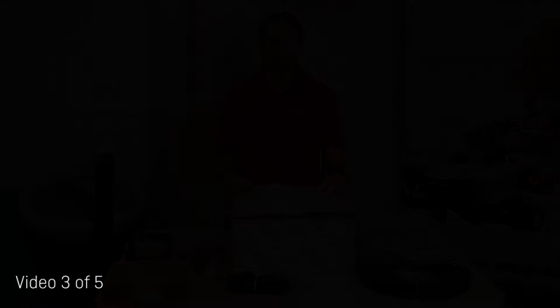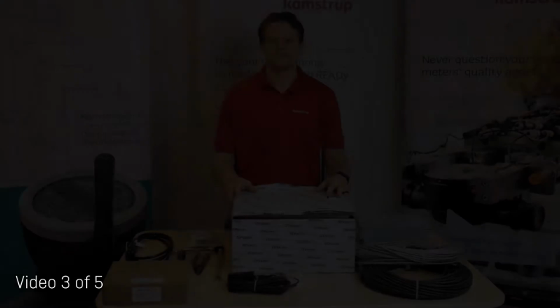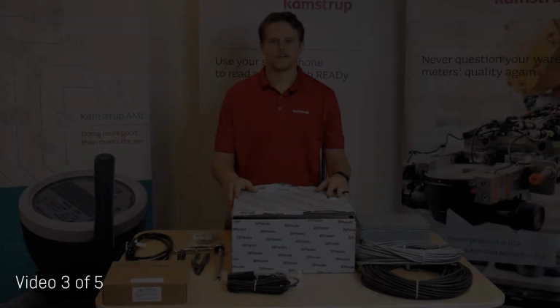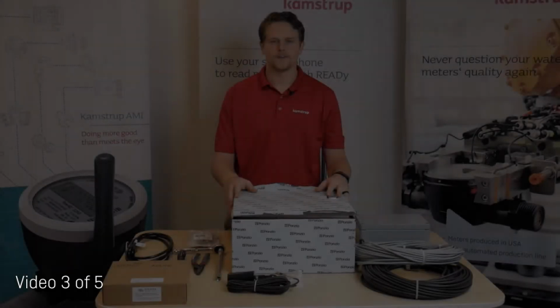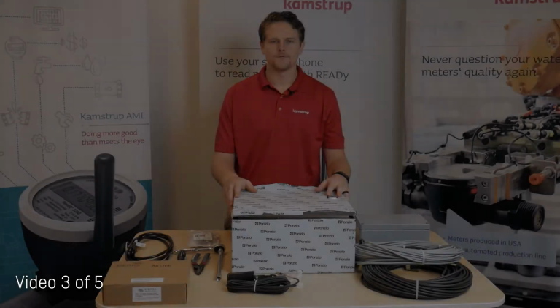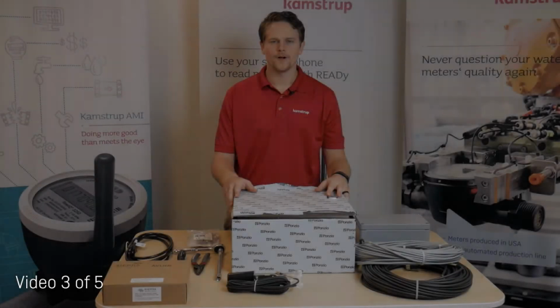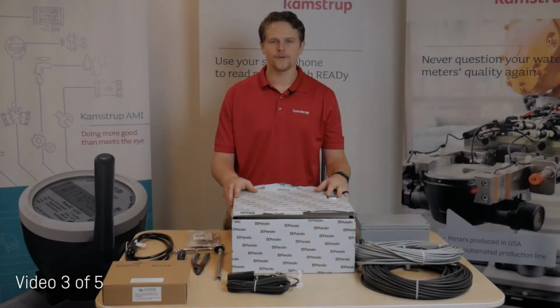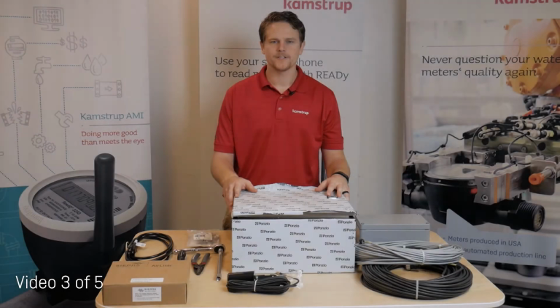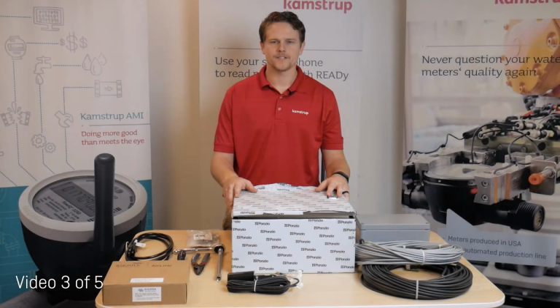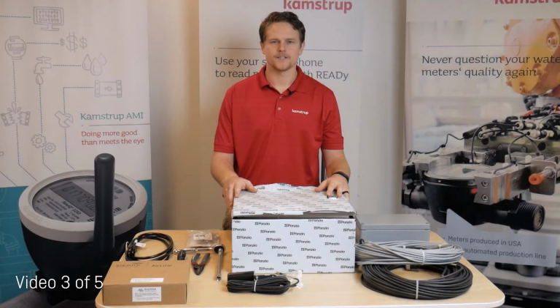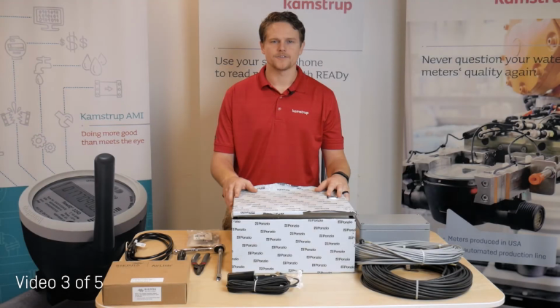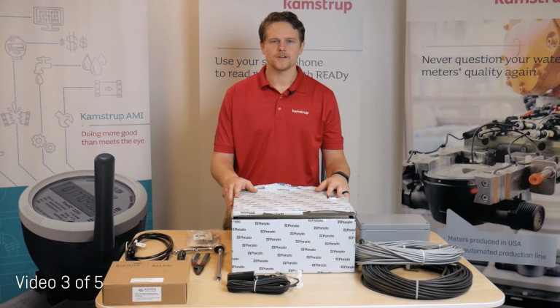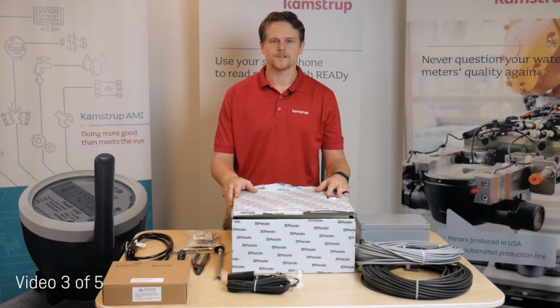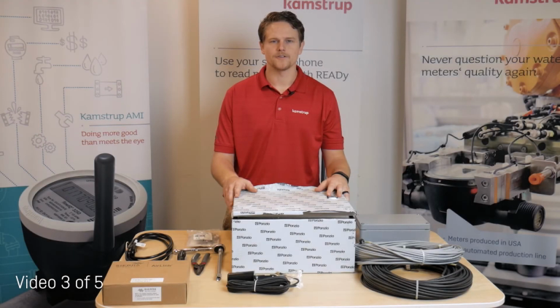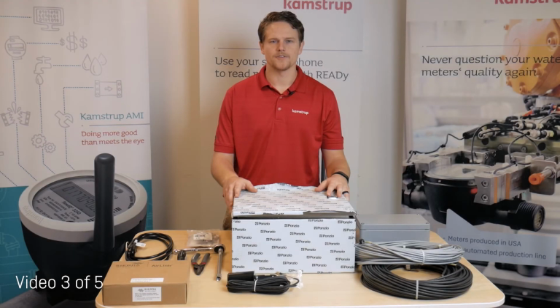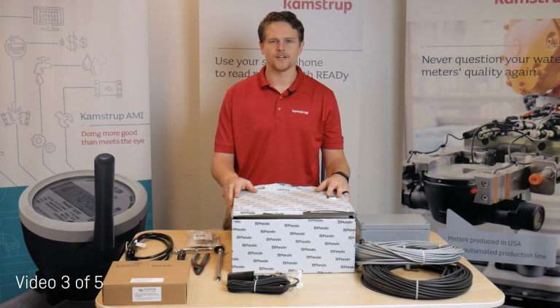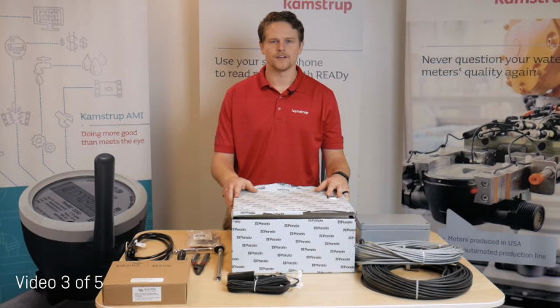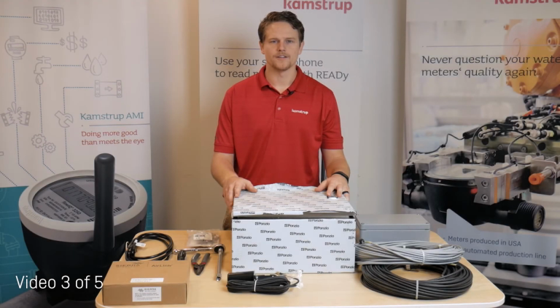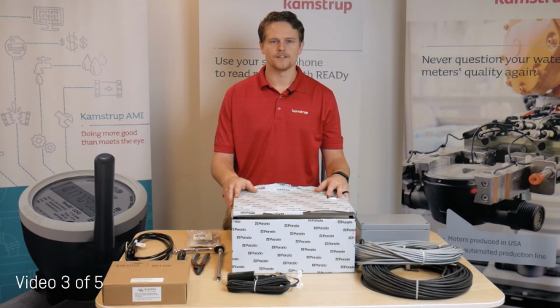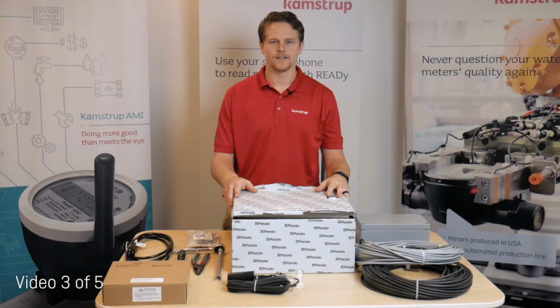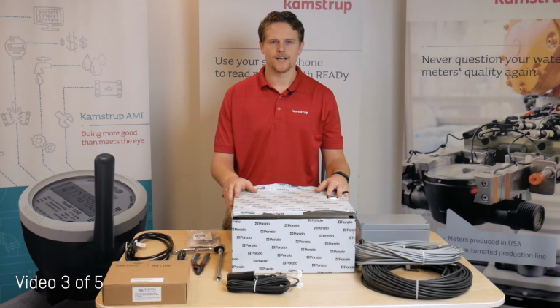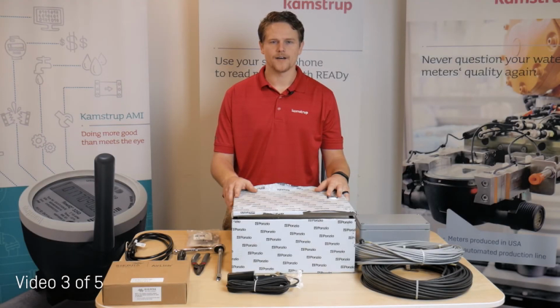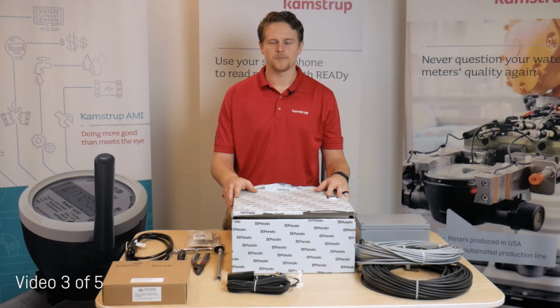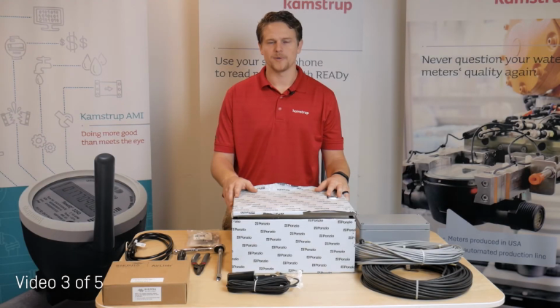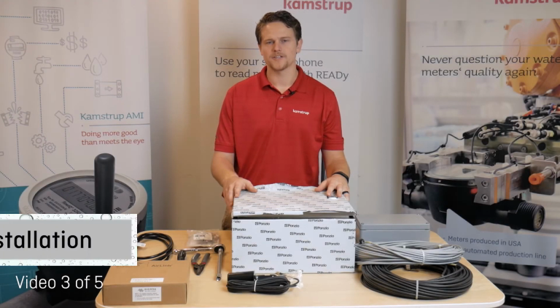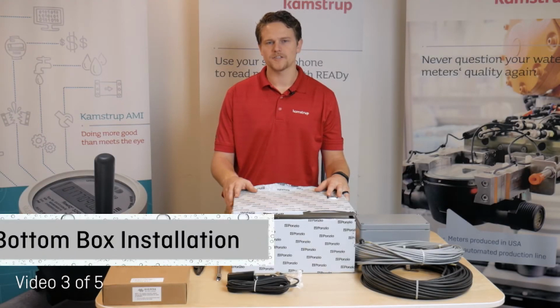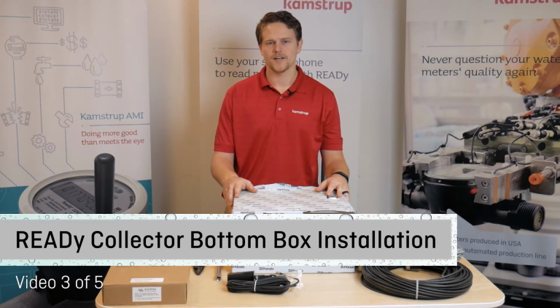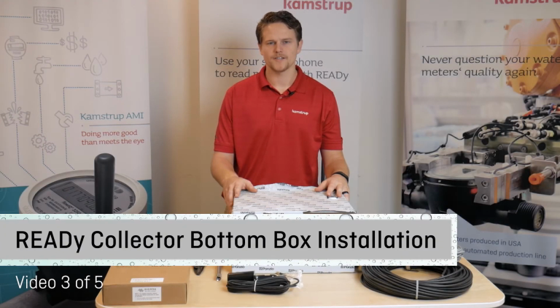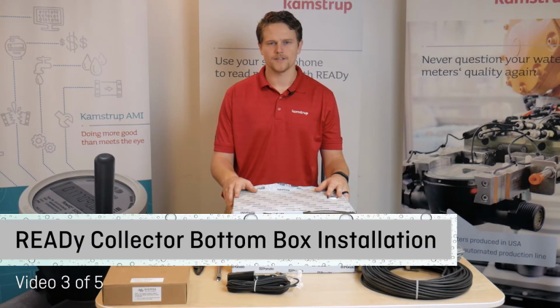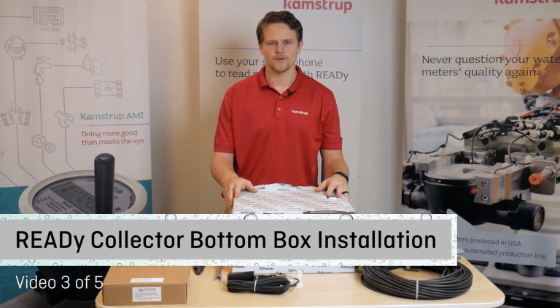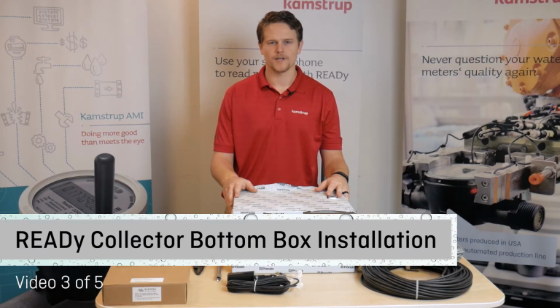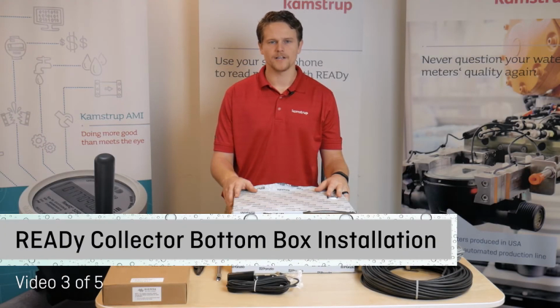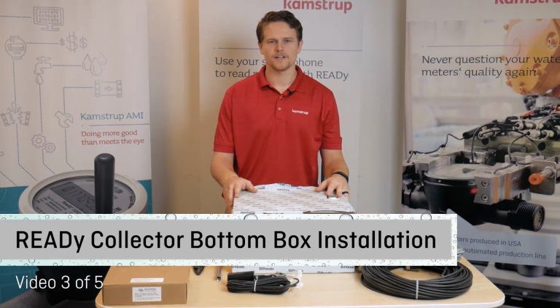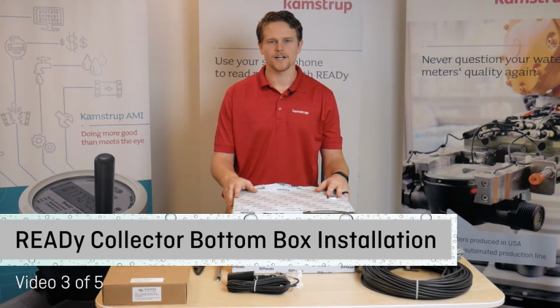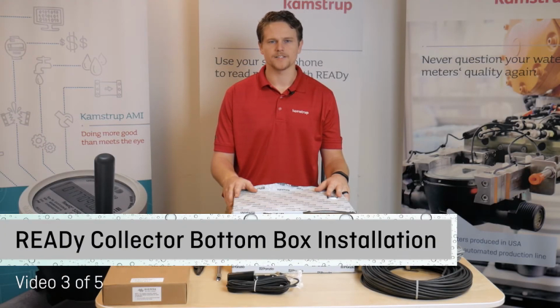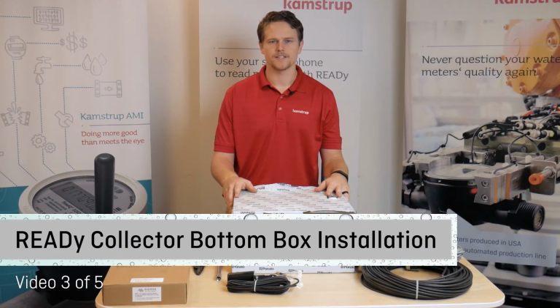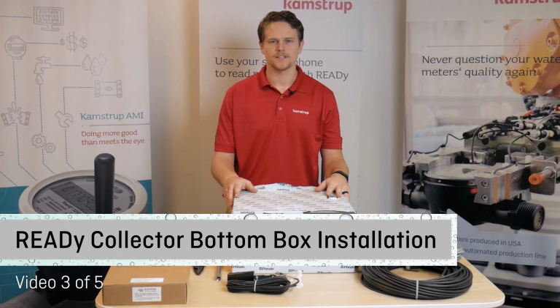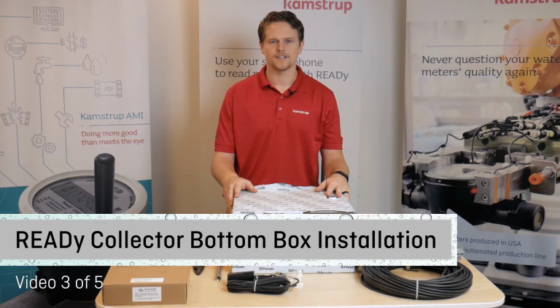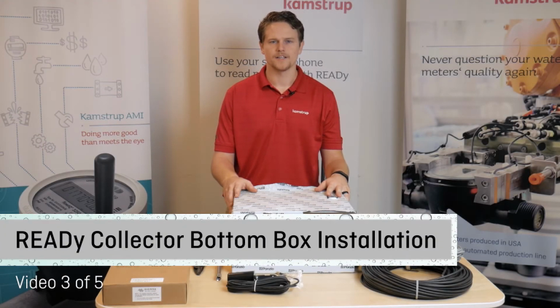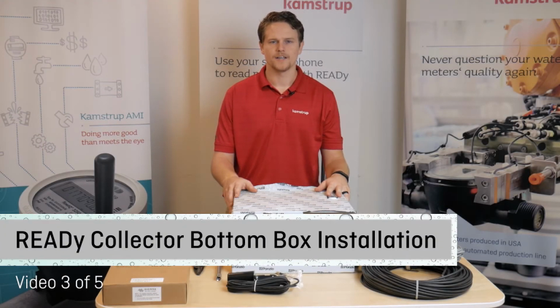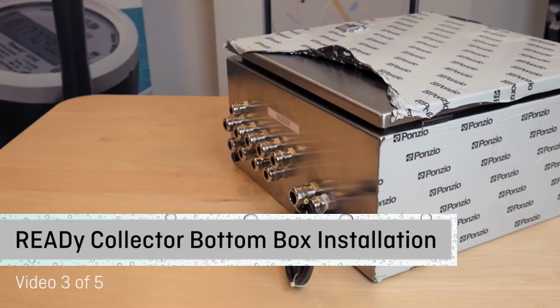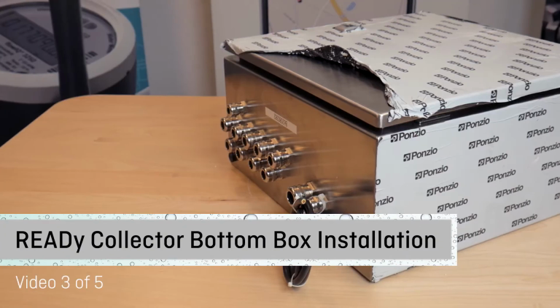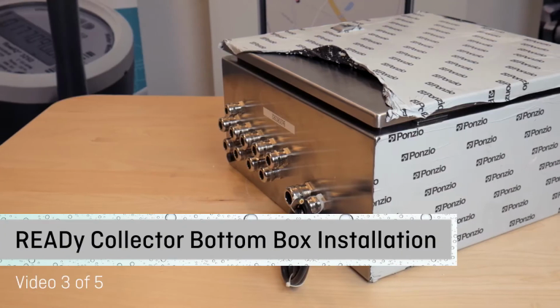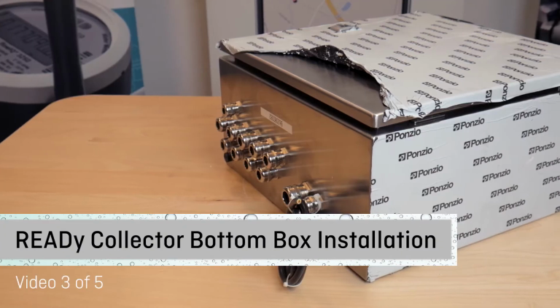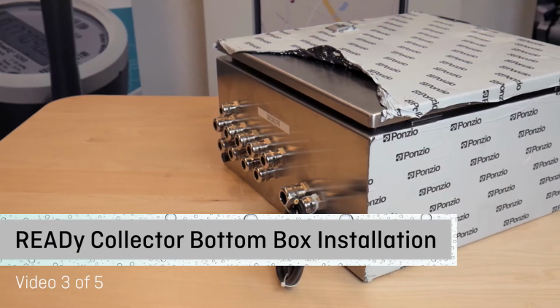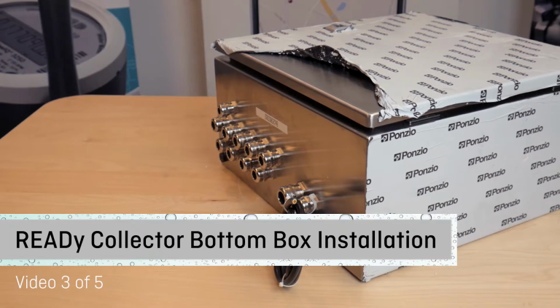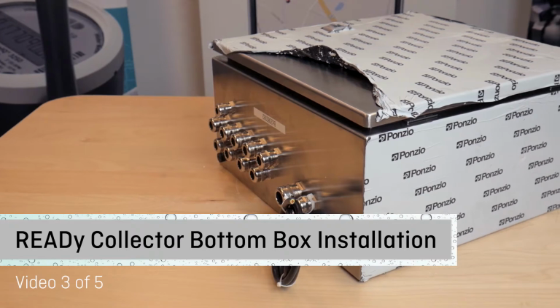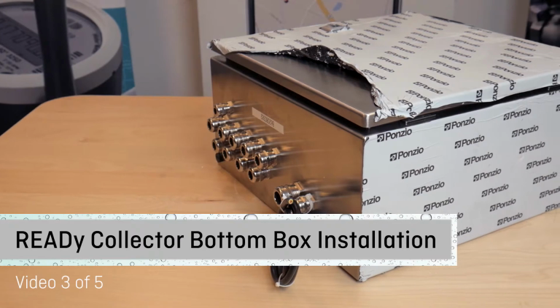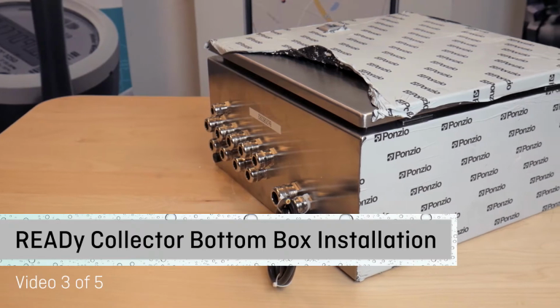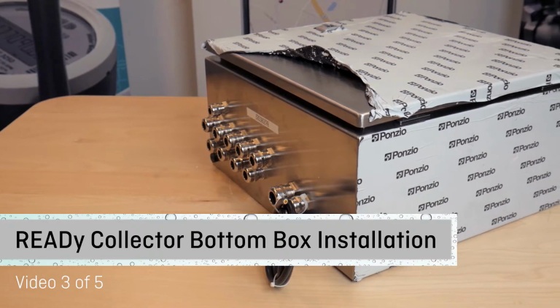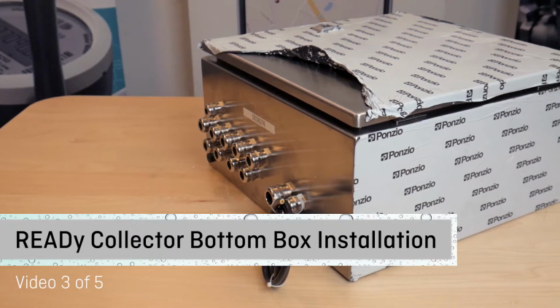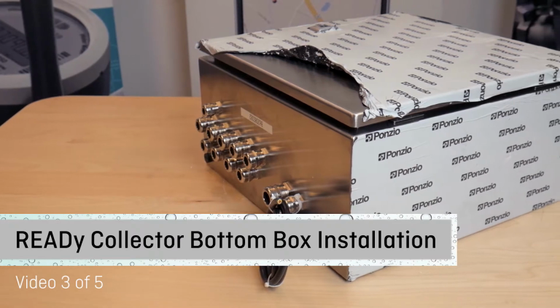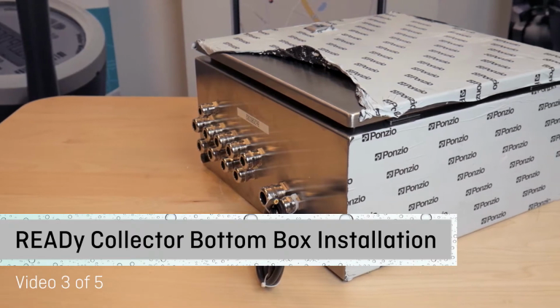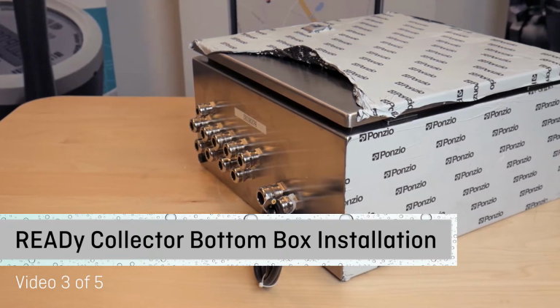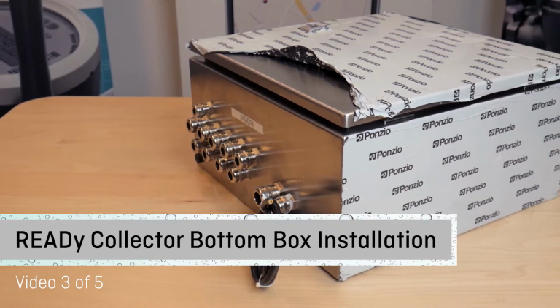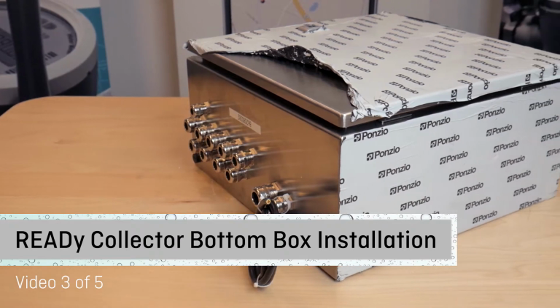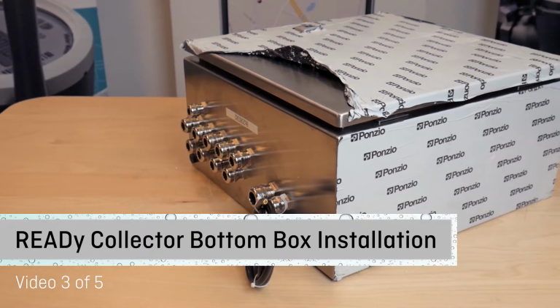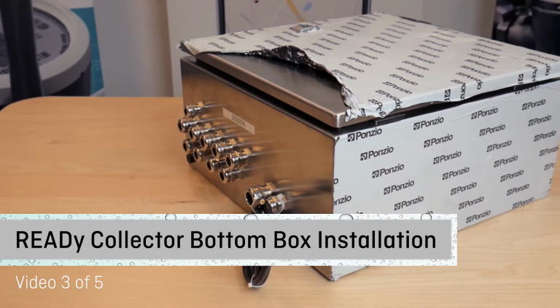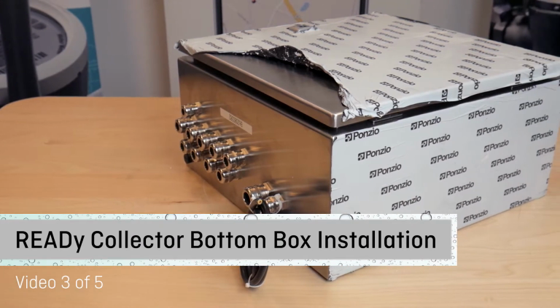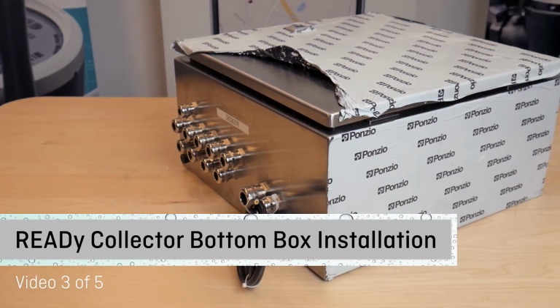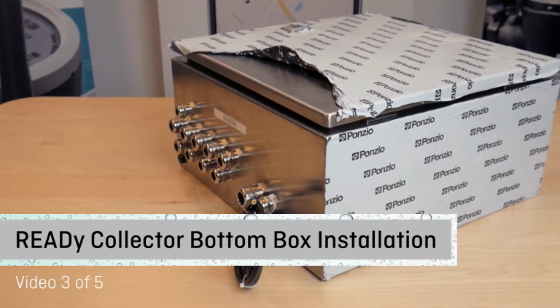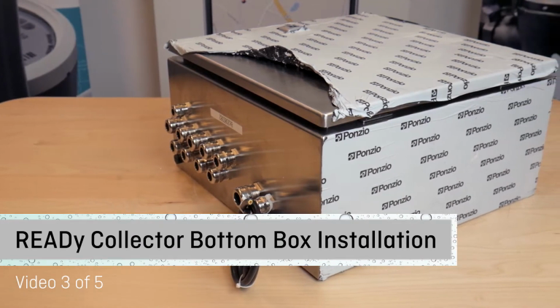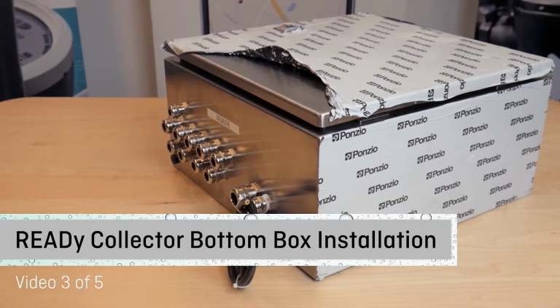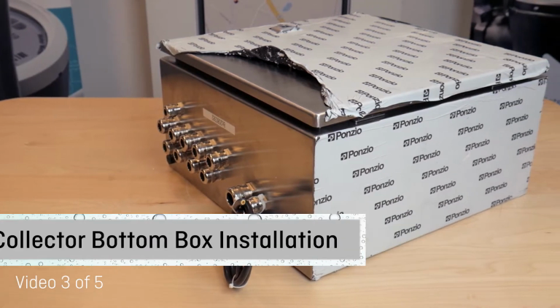The following is an instructional video on how to bench test a Reedy collector and also prepare and install a Reedy base box.